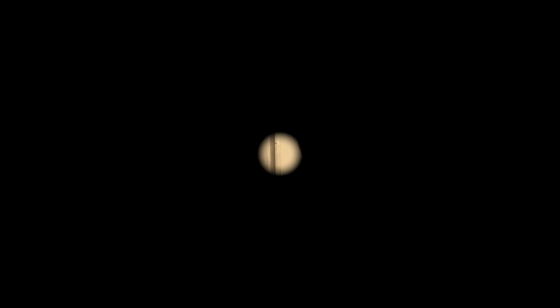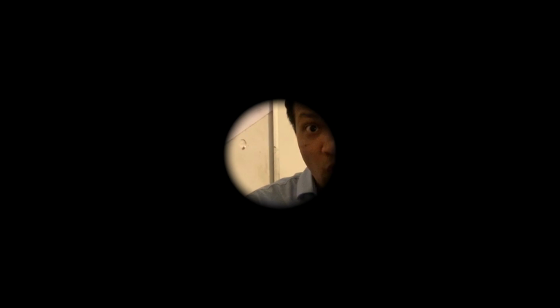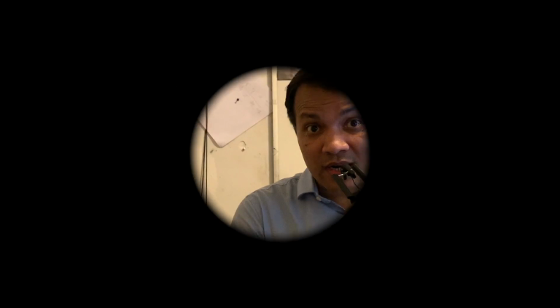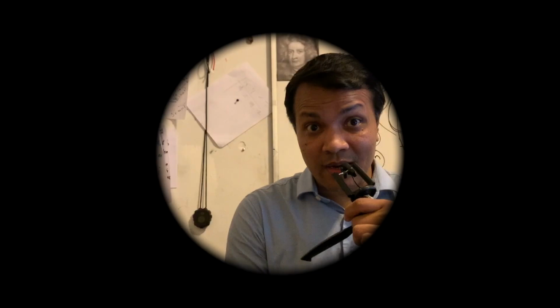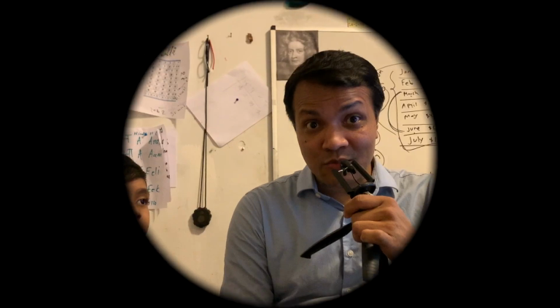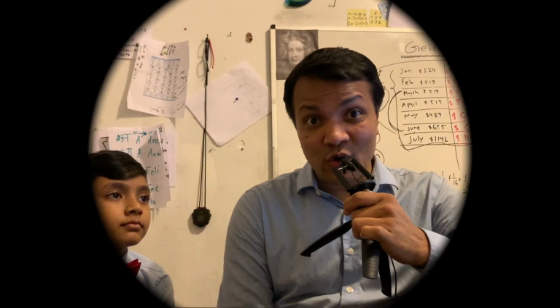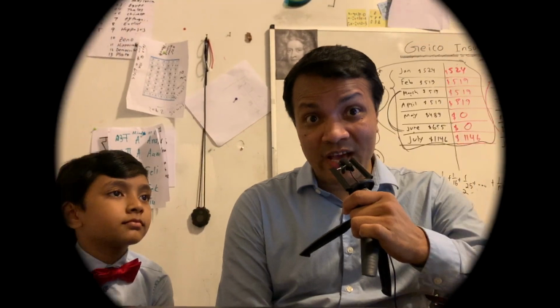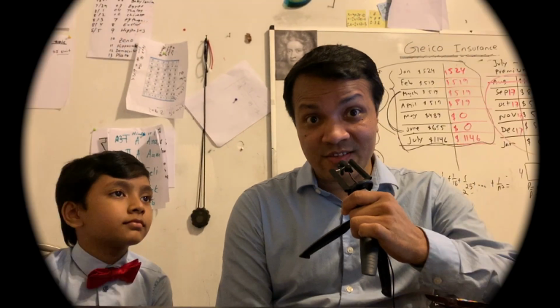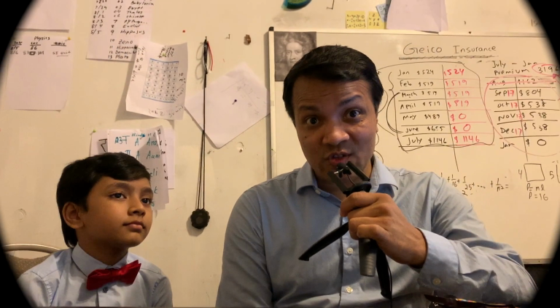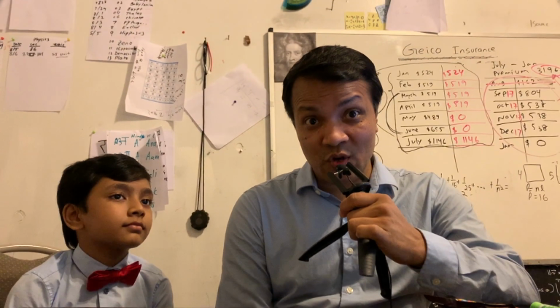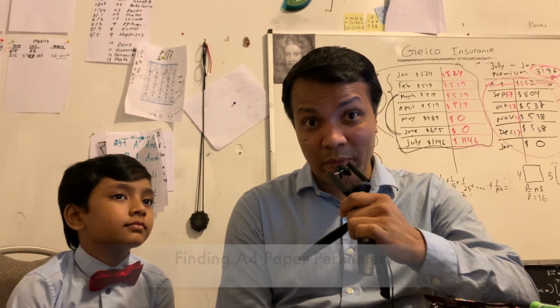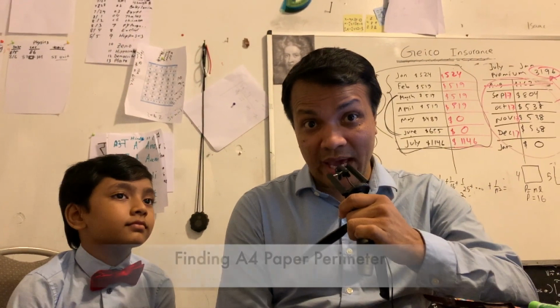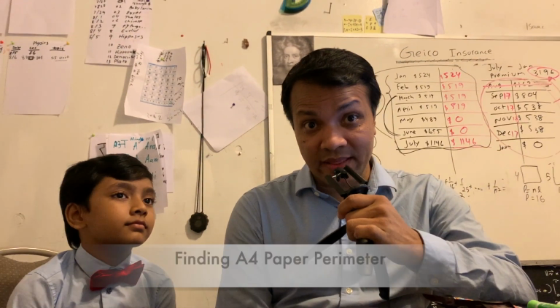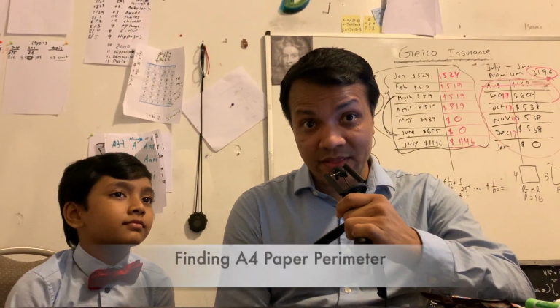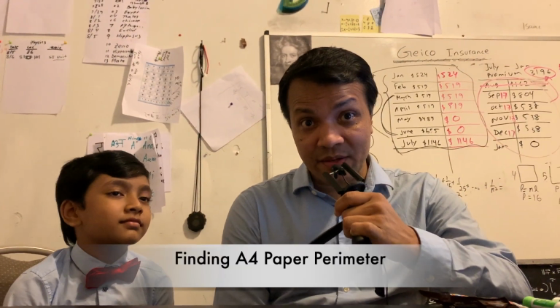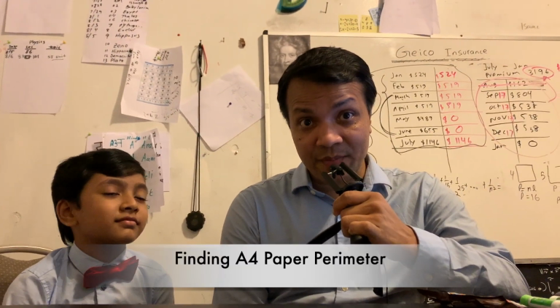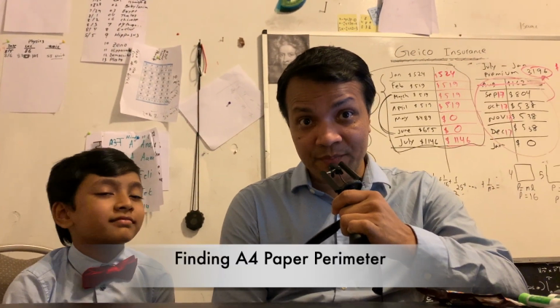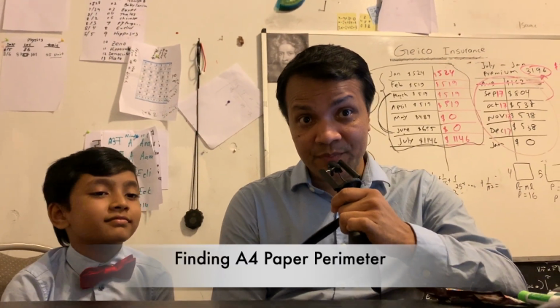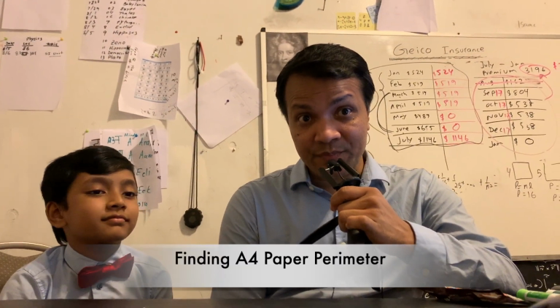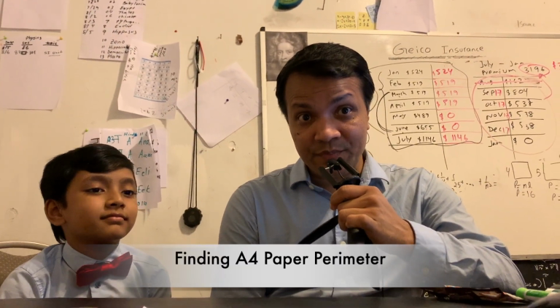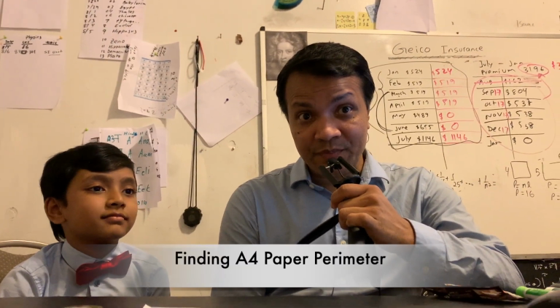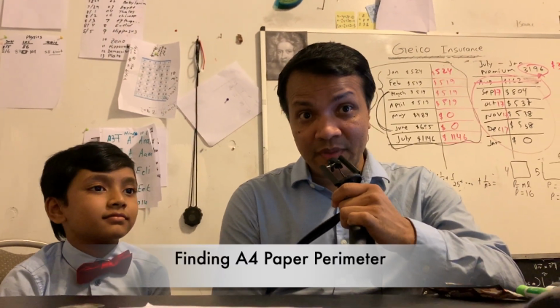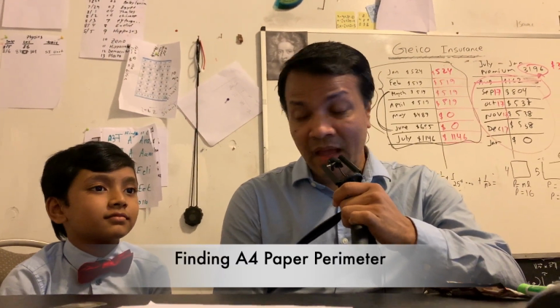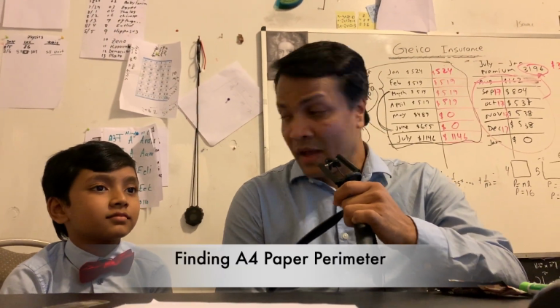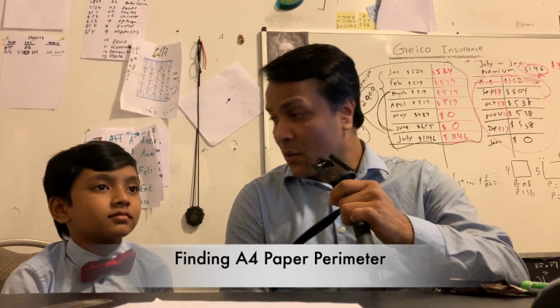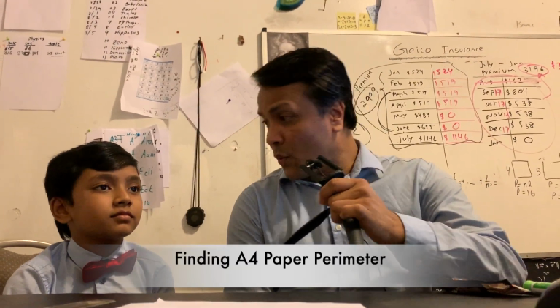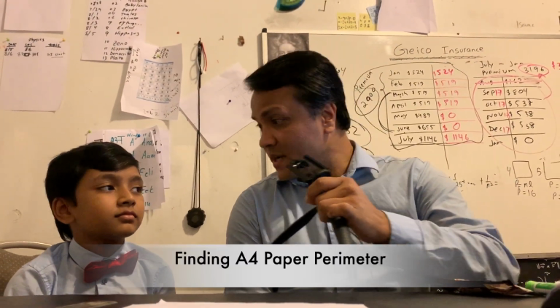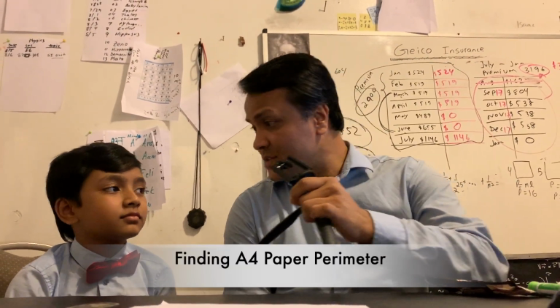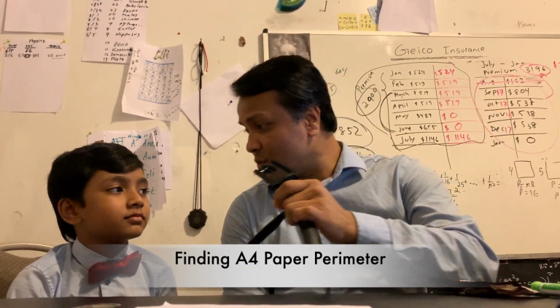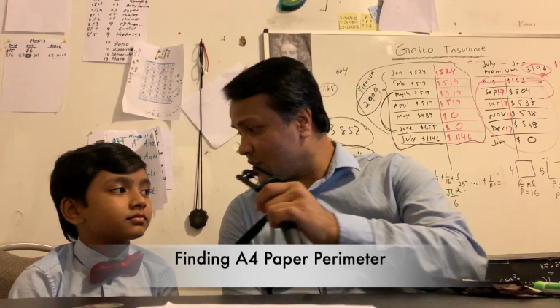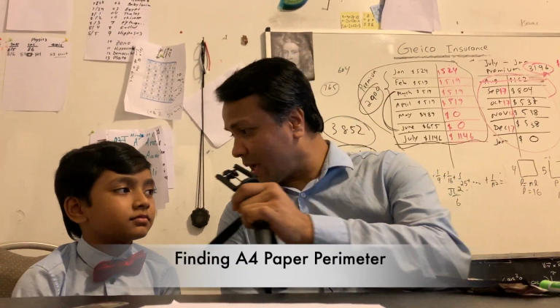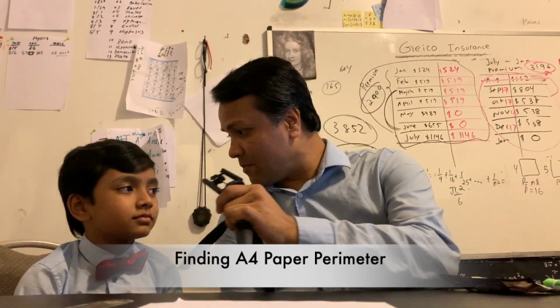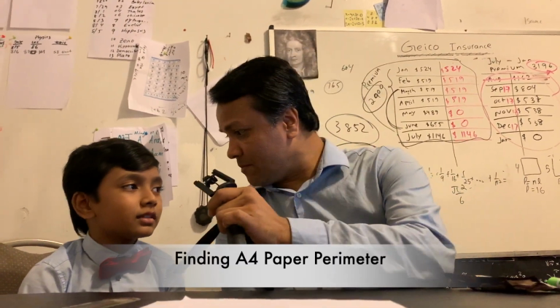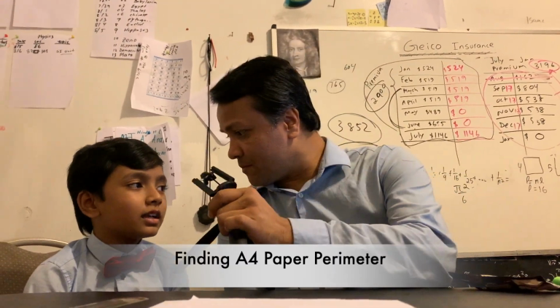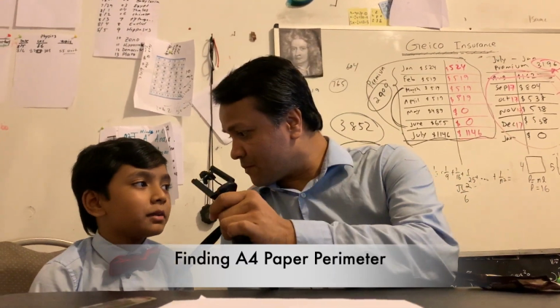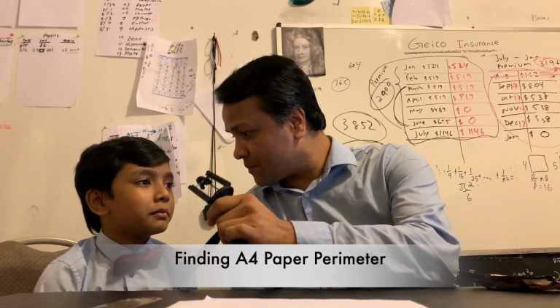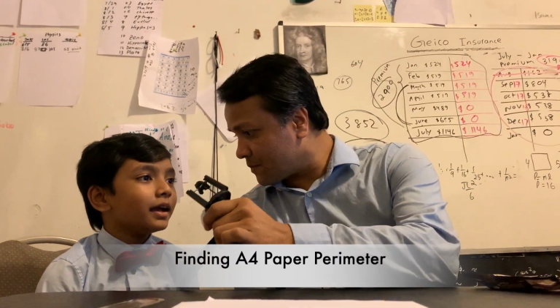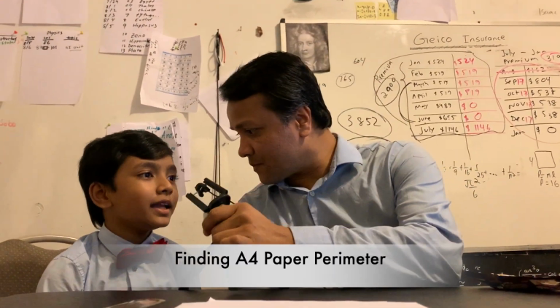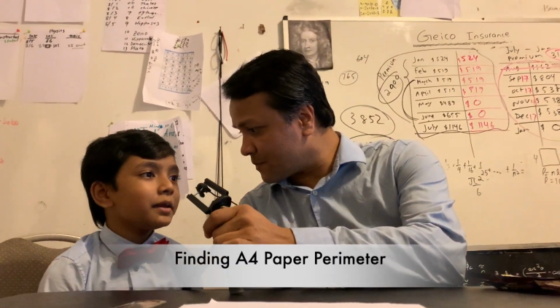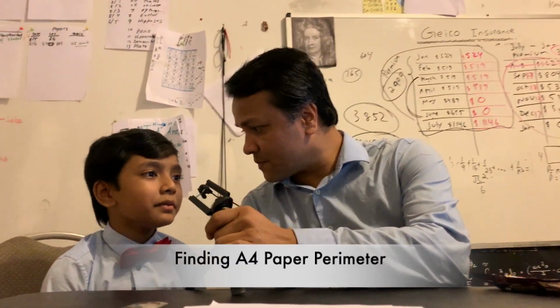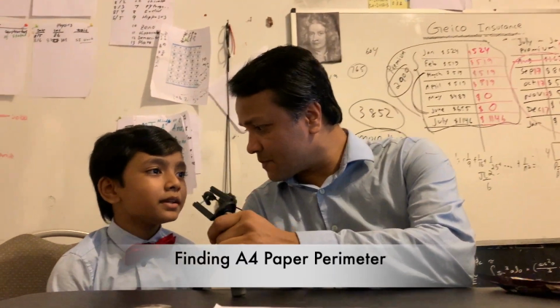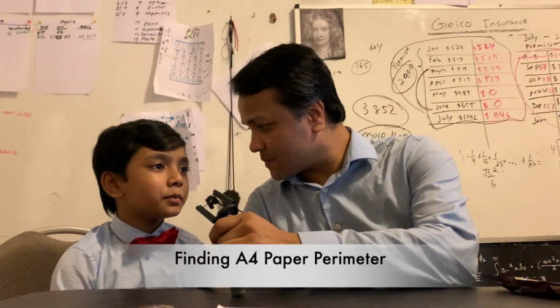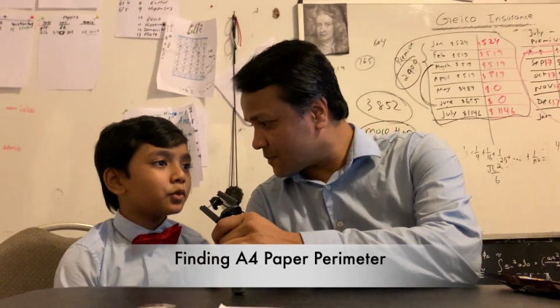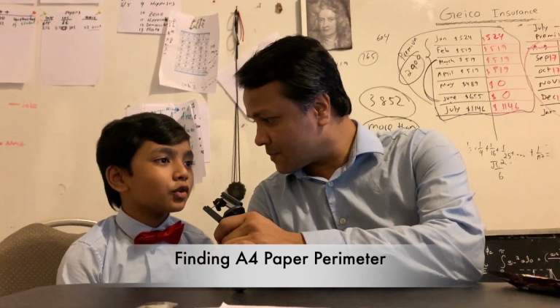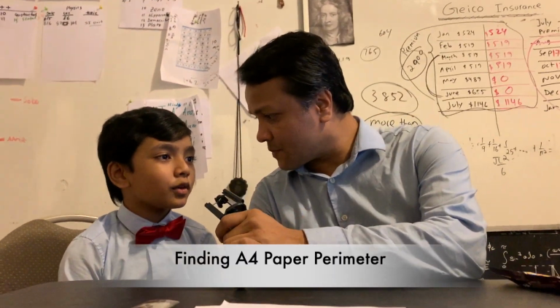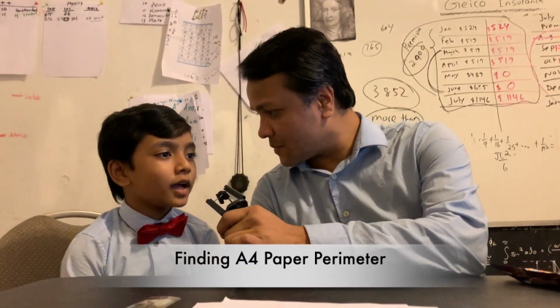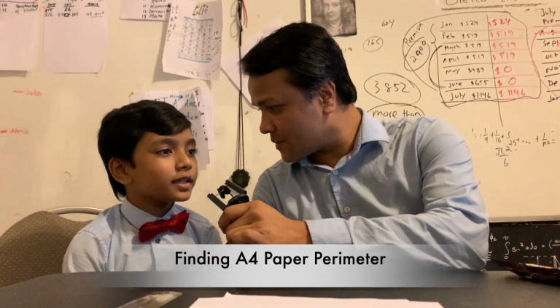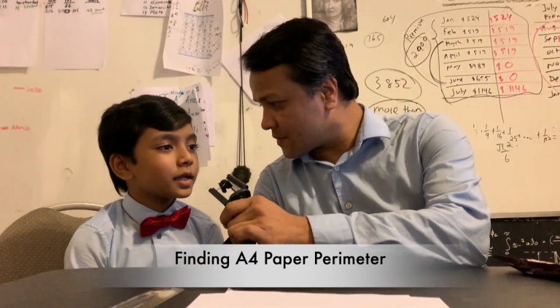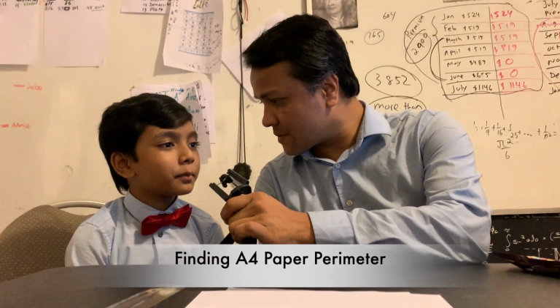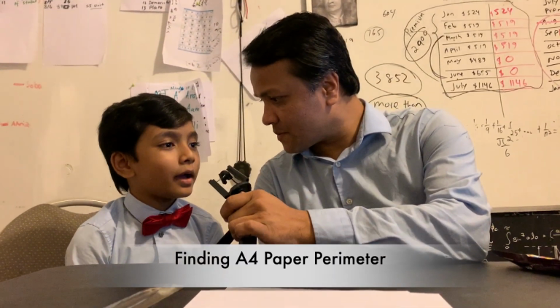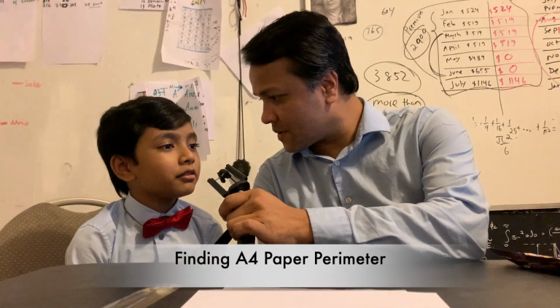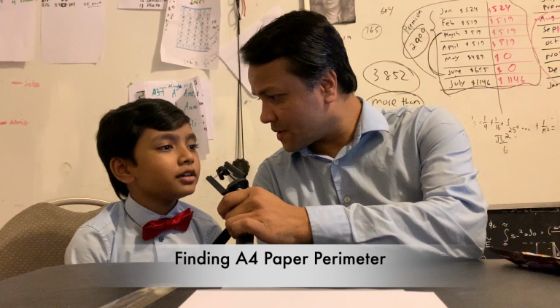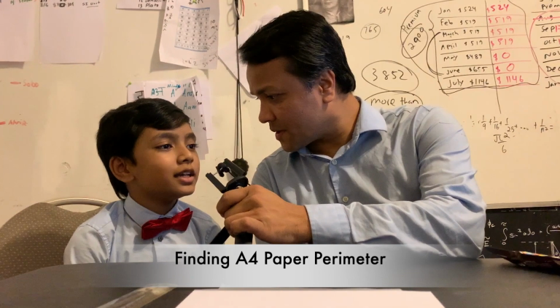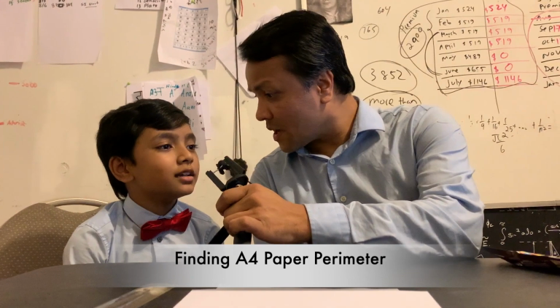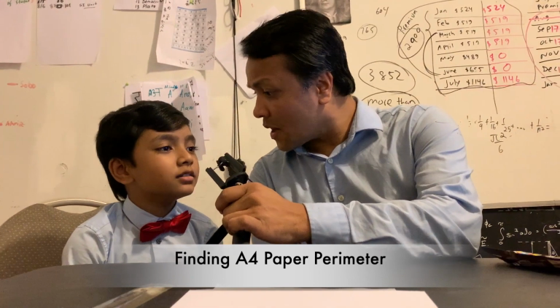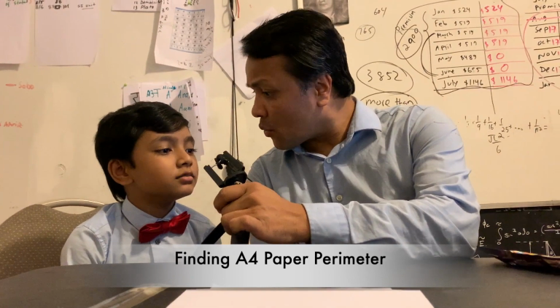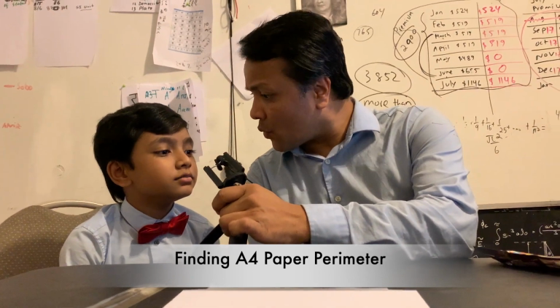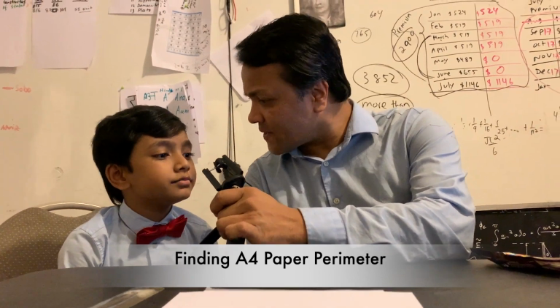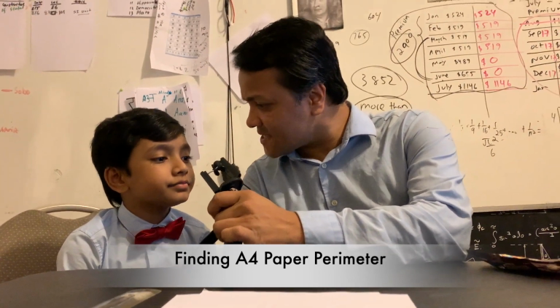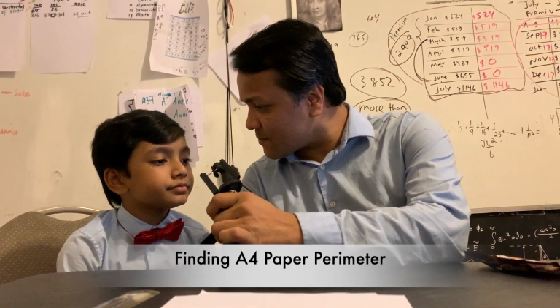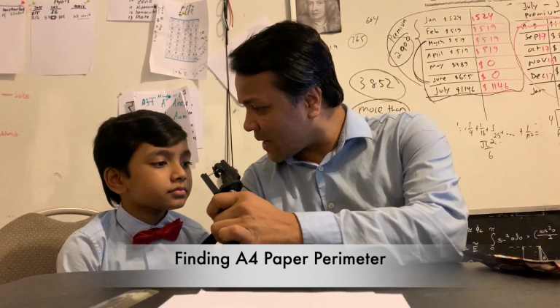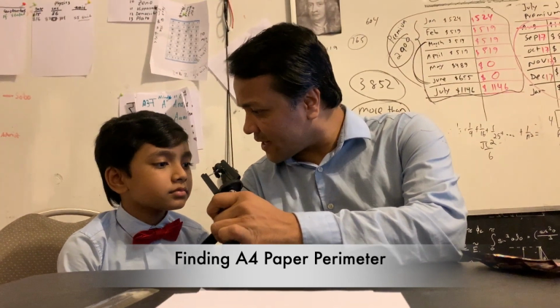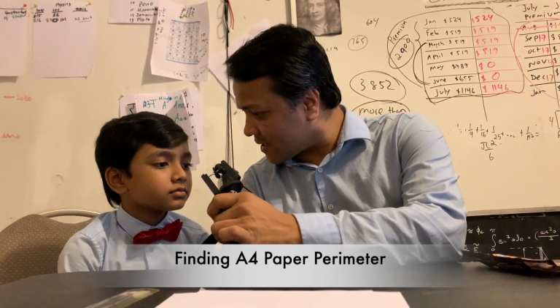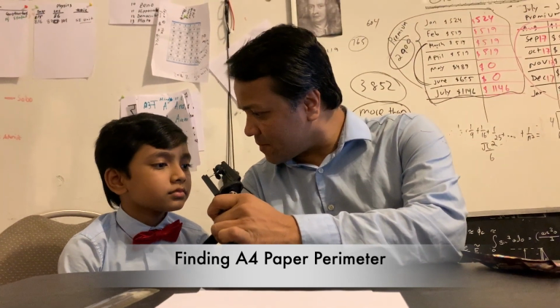Welcome to Hands On Math. What is your name? My name is Aborah and Barry. What is perimeter?